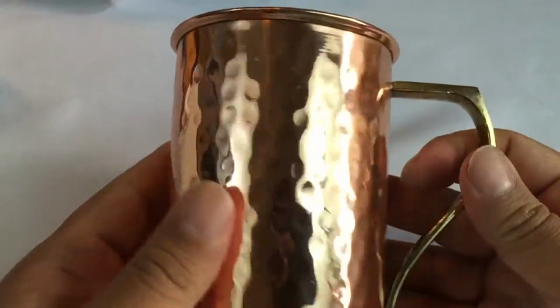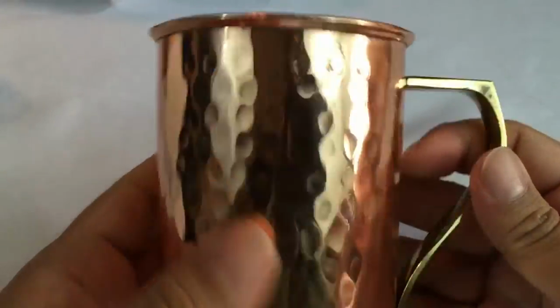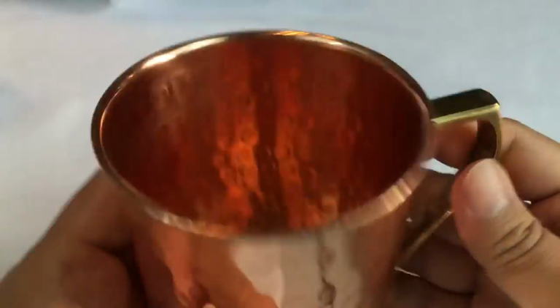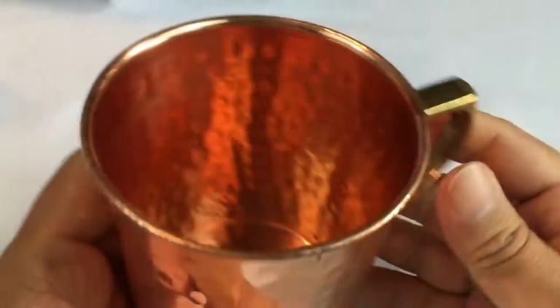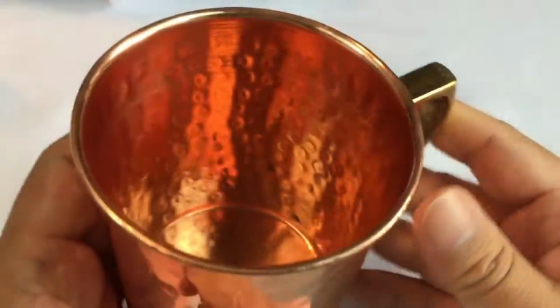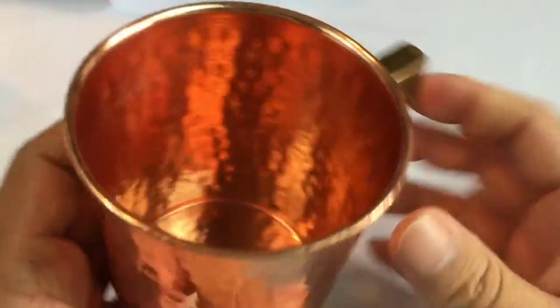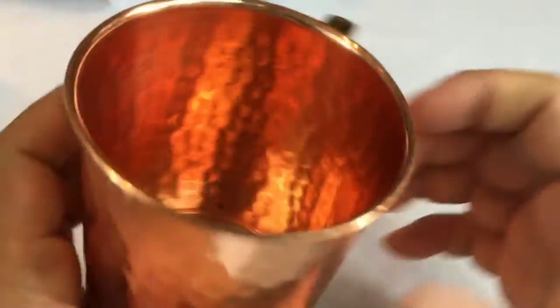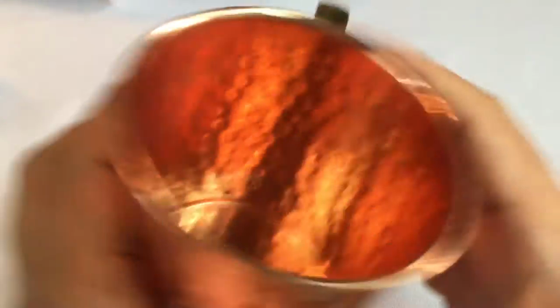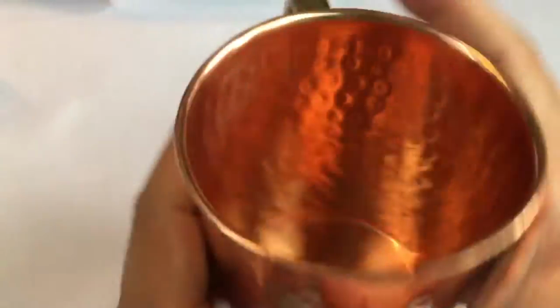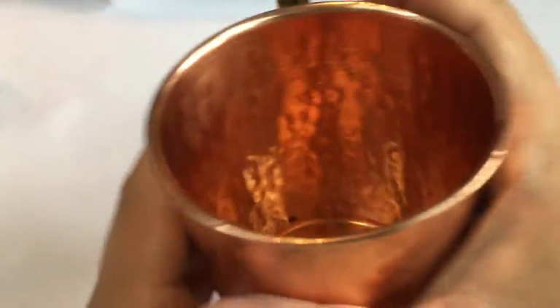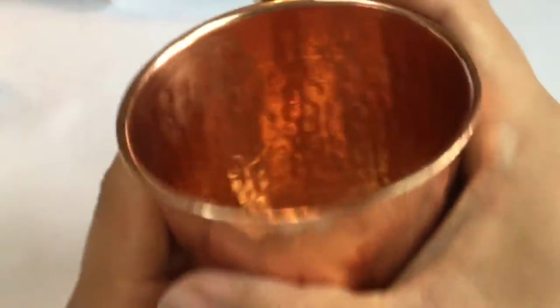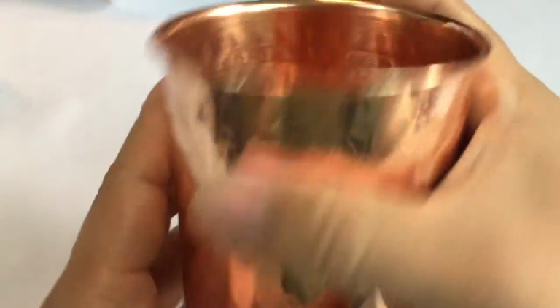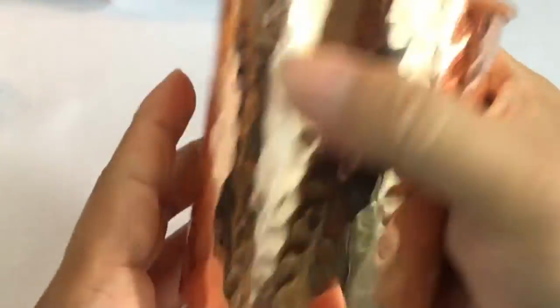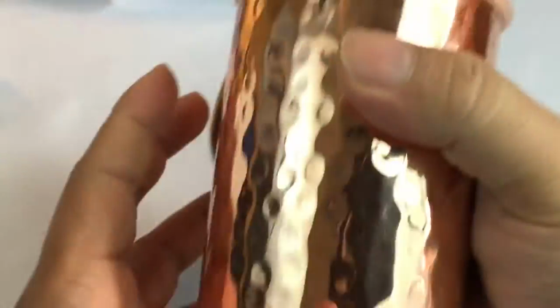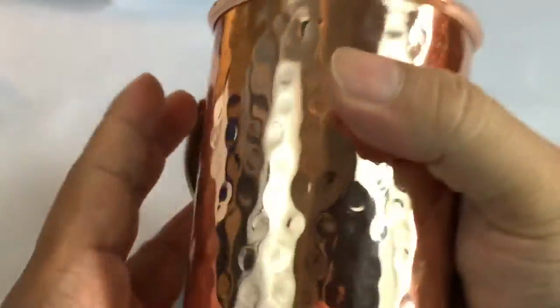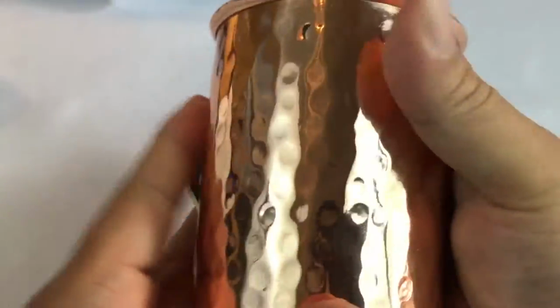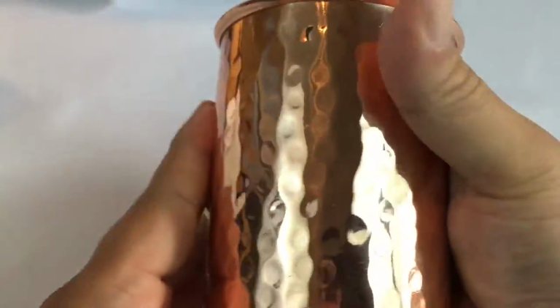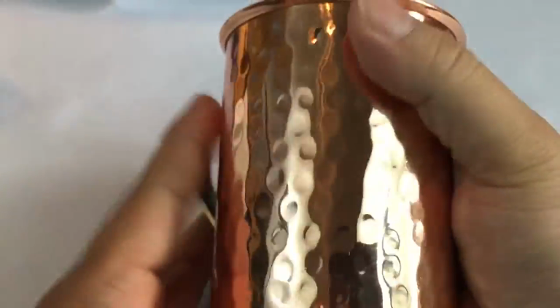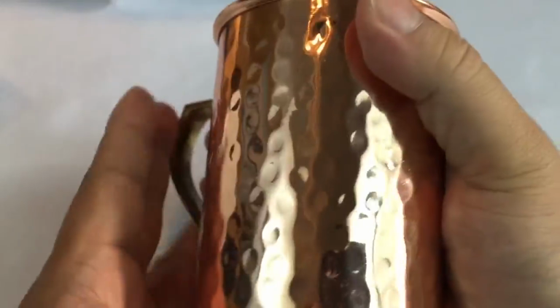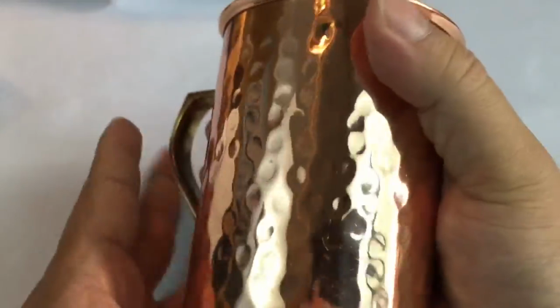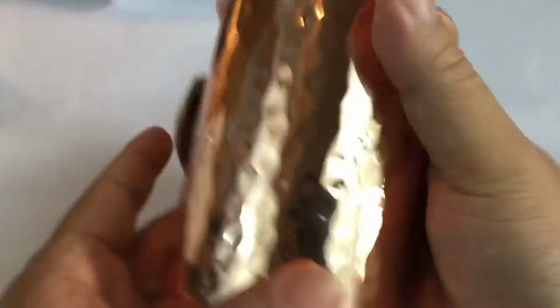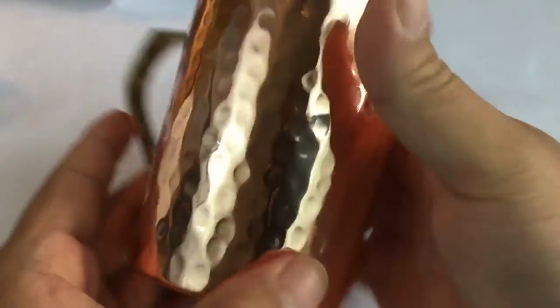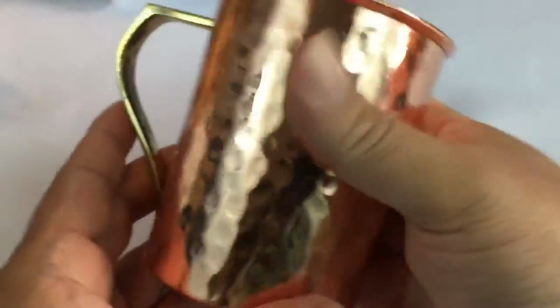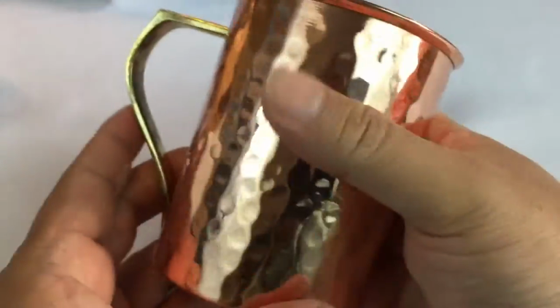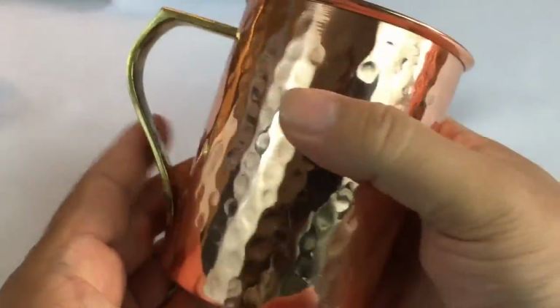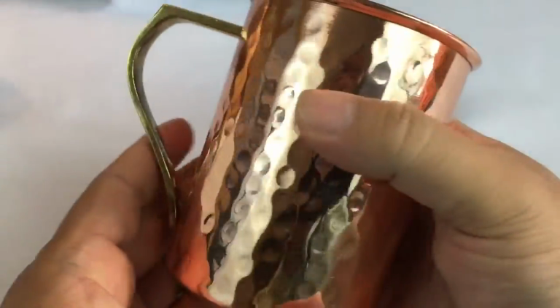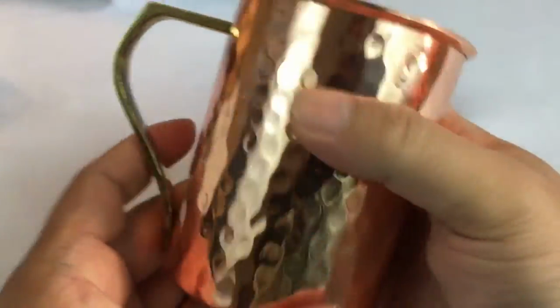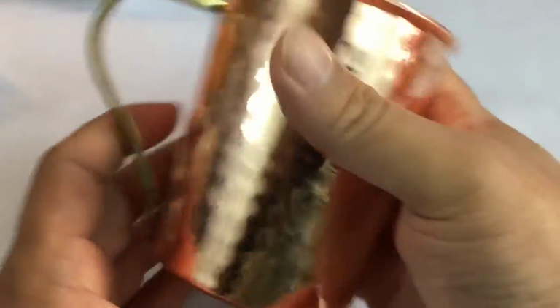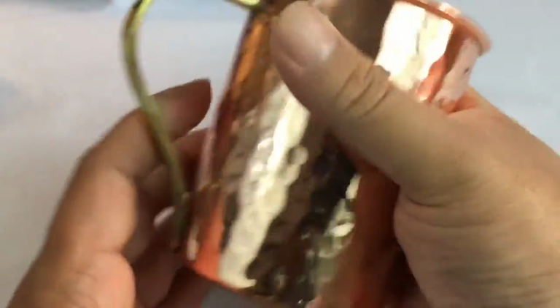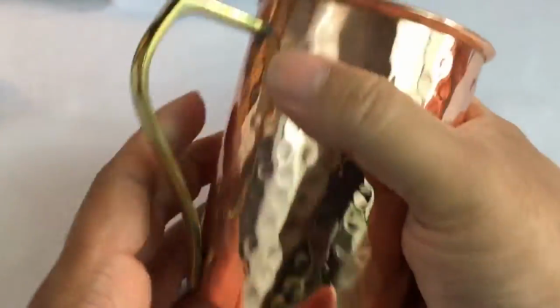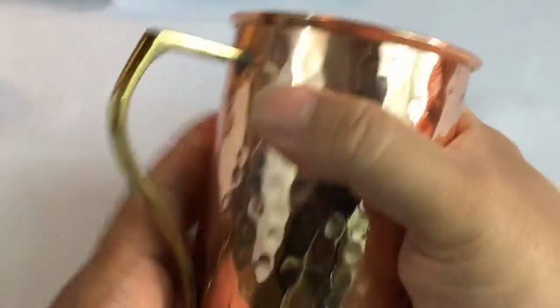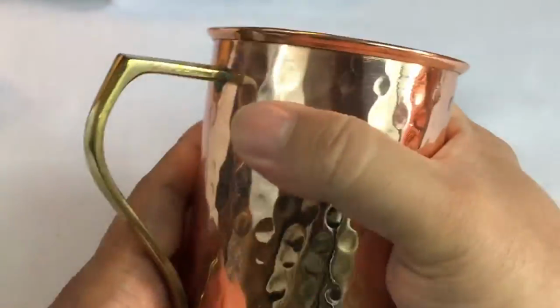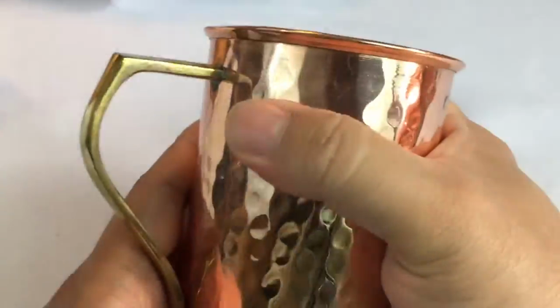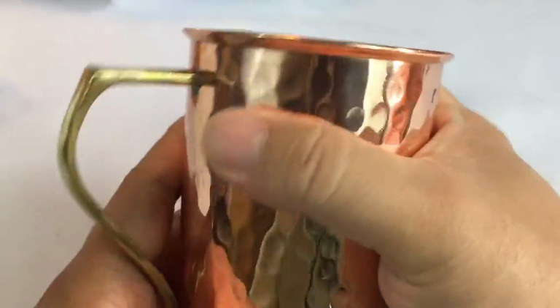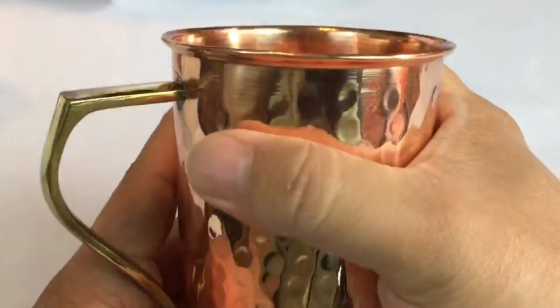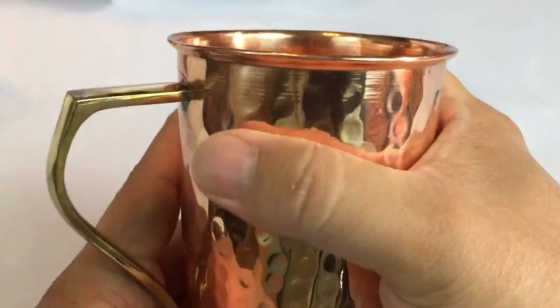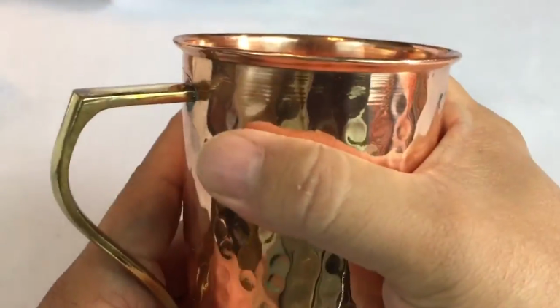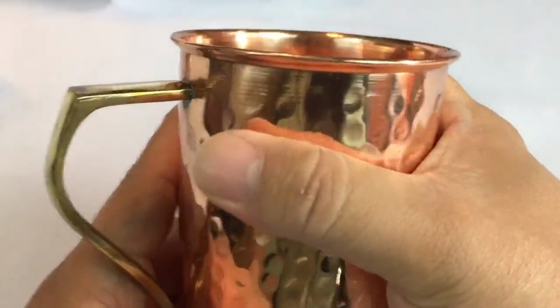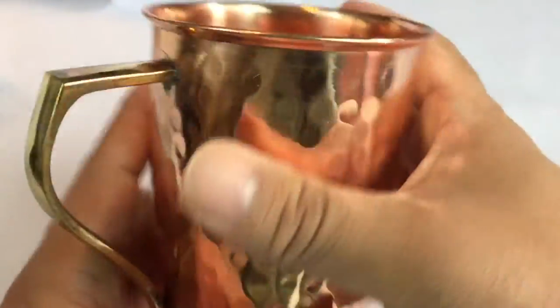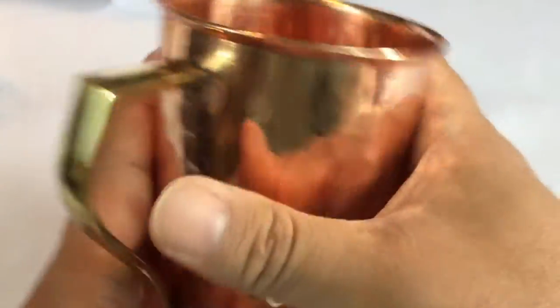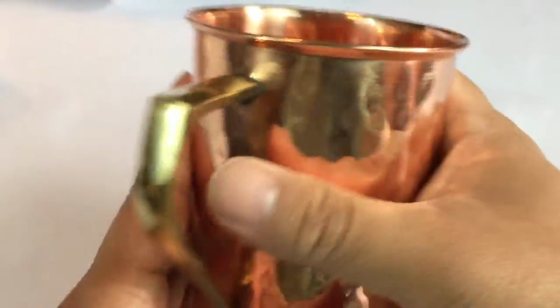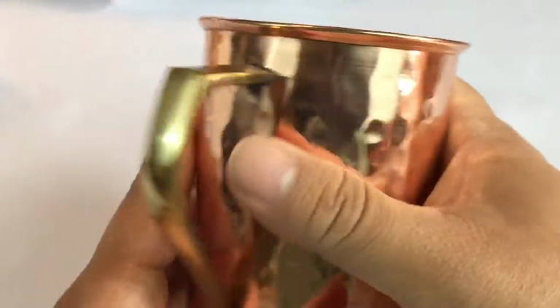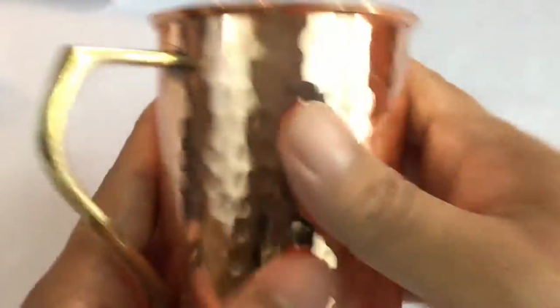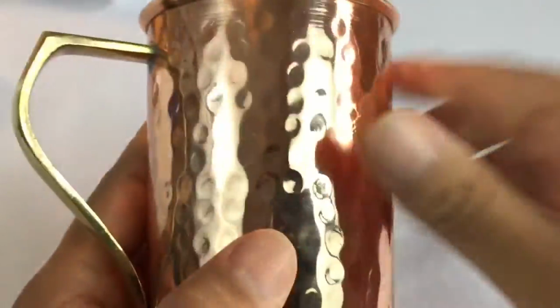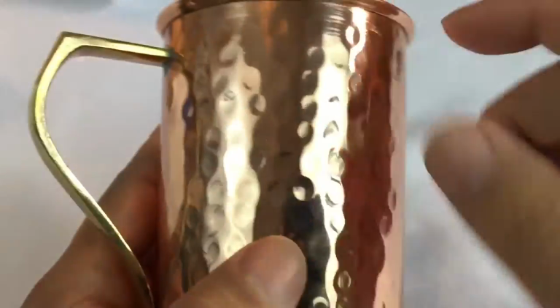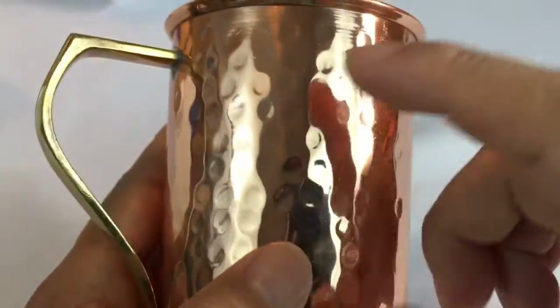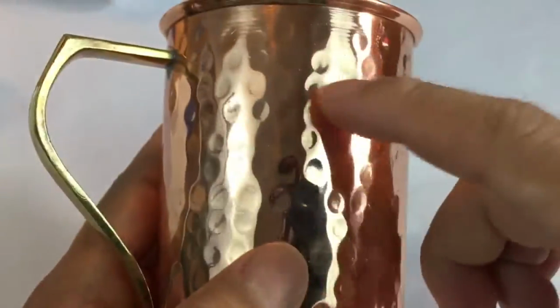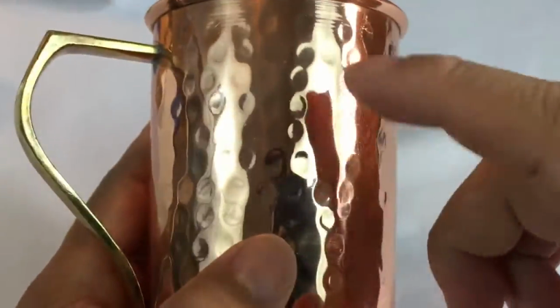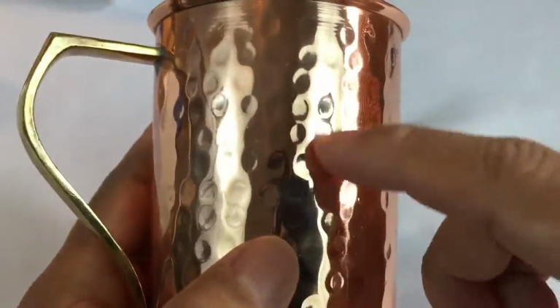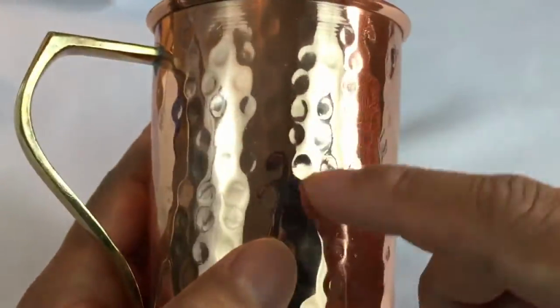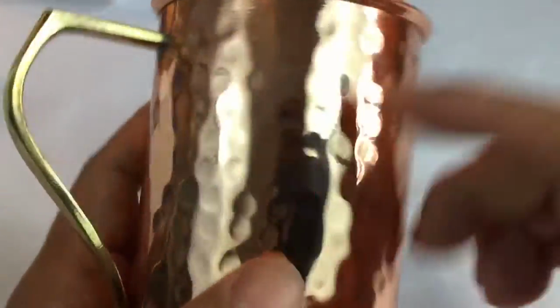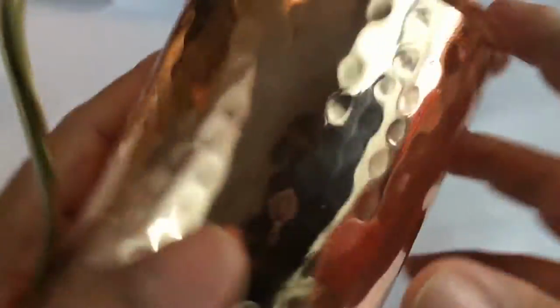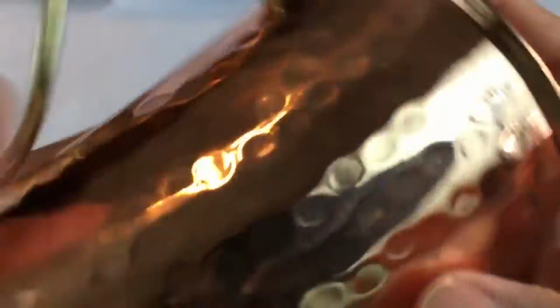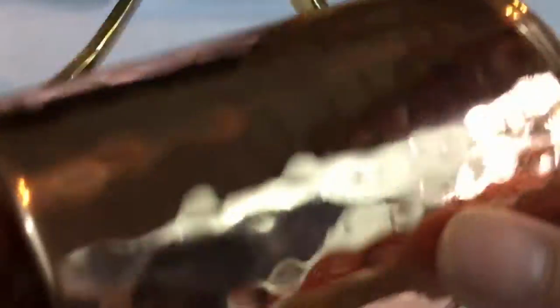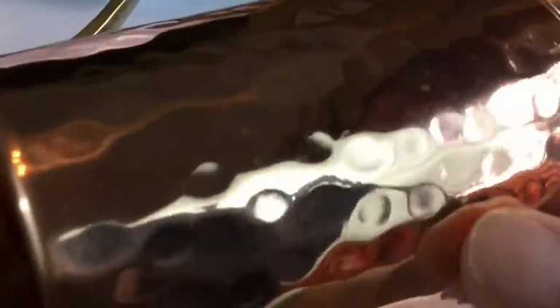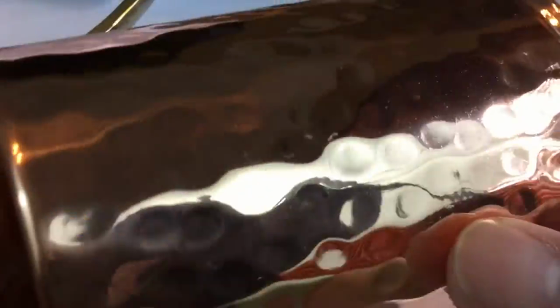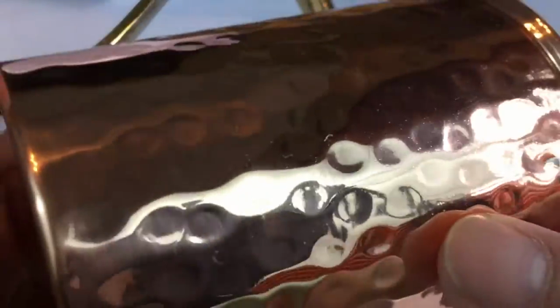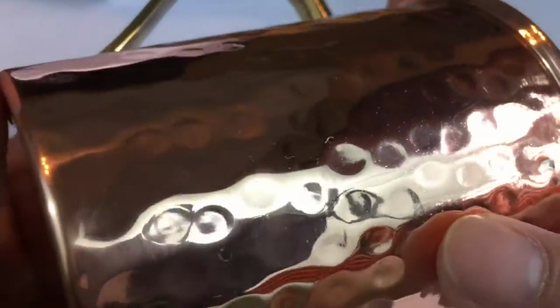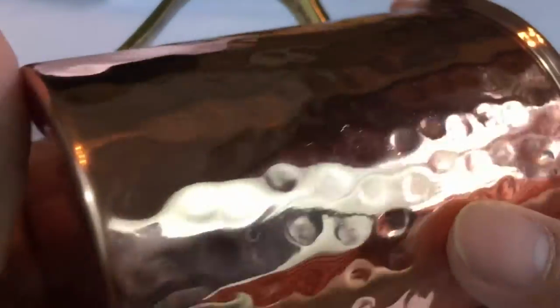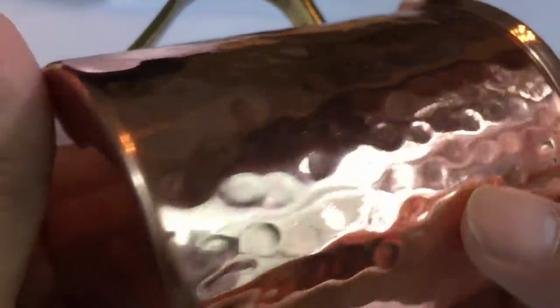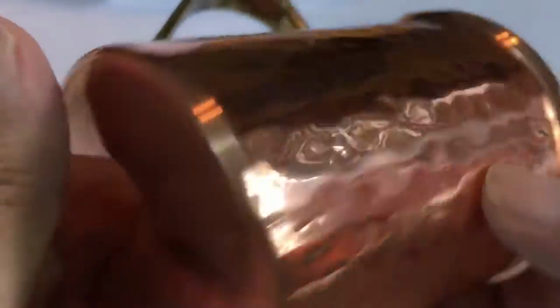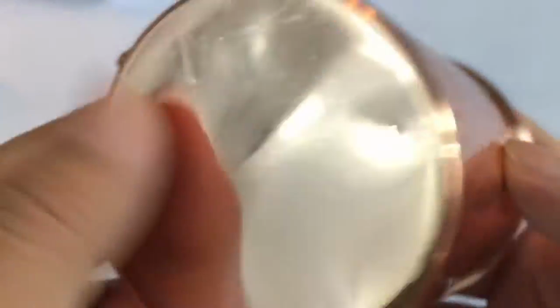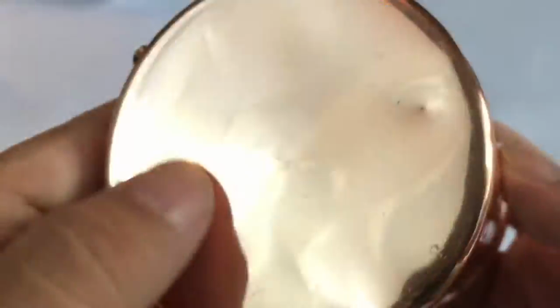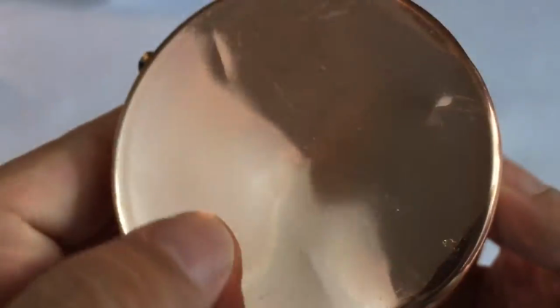And here it is — pretty nice size. I'd say 10 to 12 ounces, with a pretty comfortable hammered finish as you can see there.